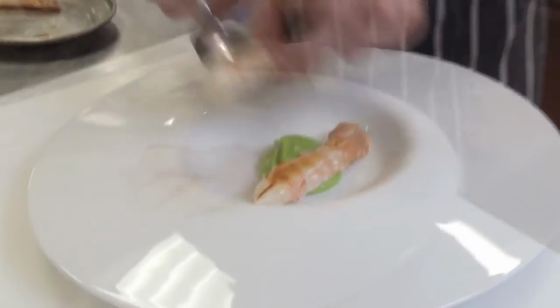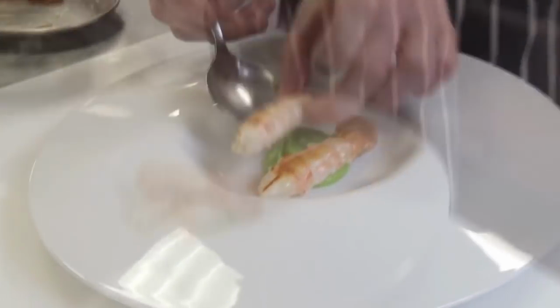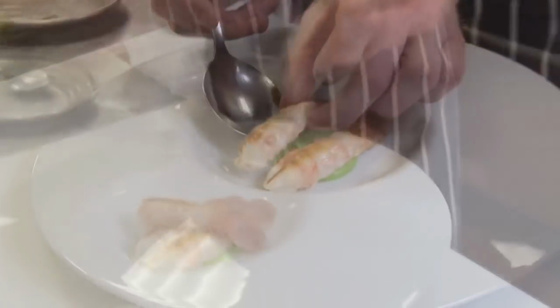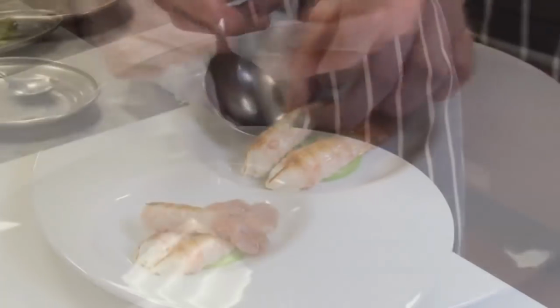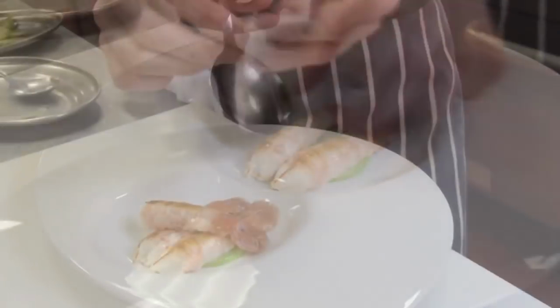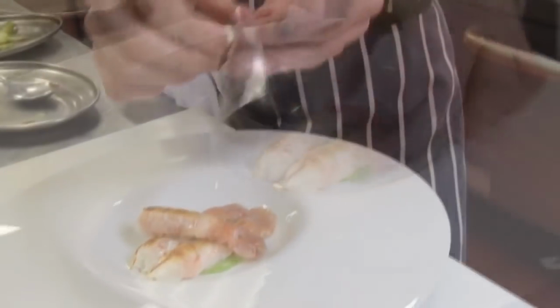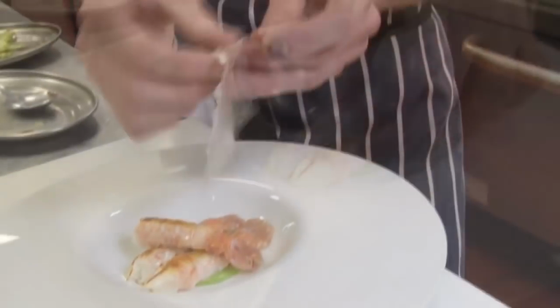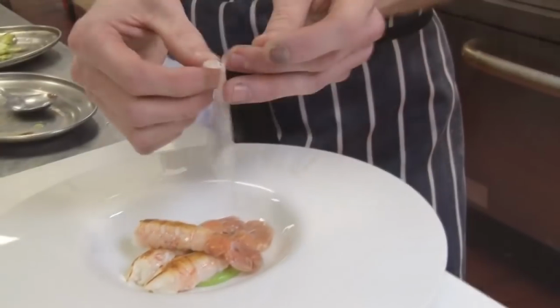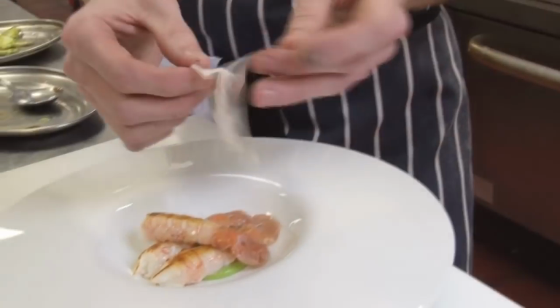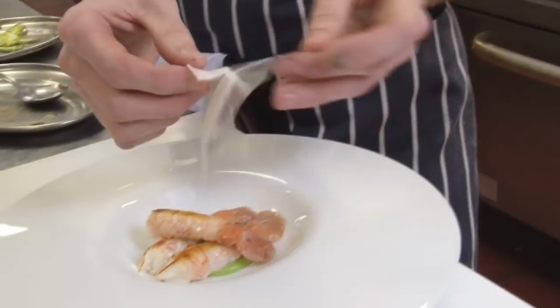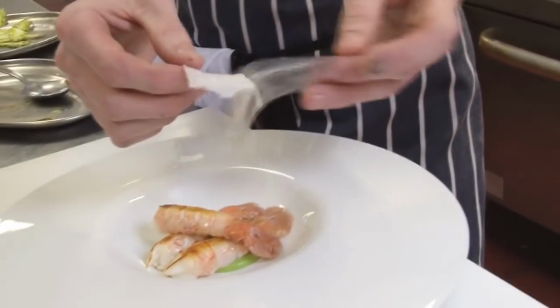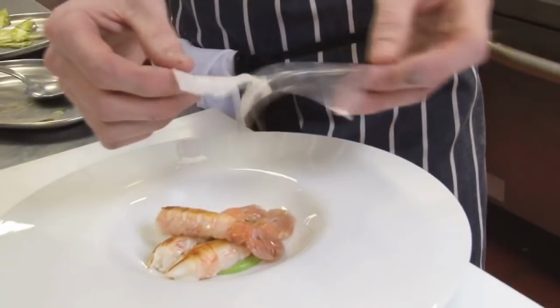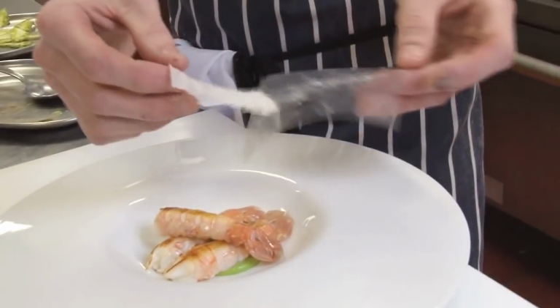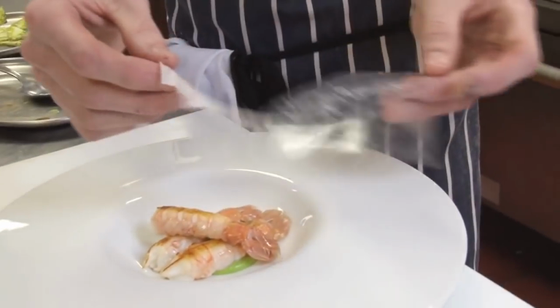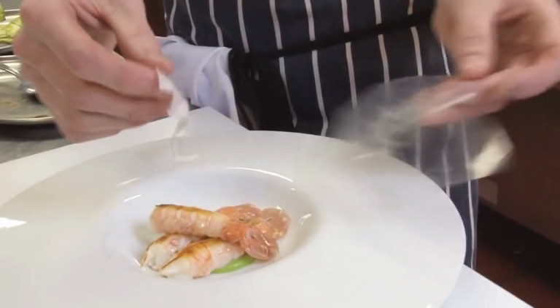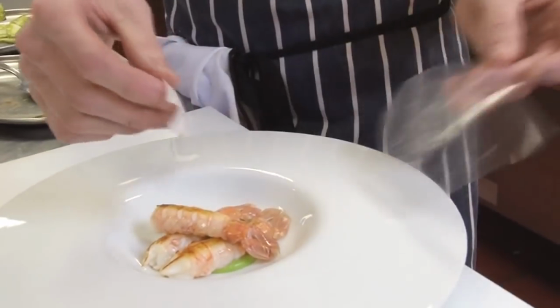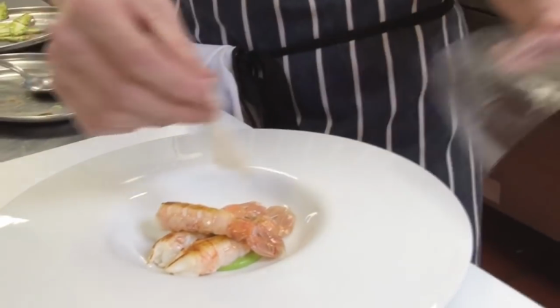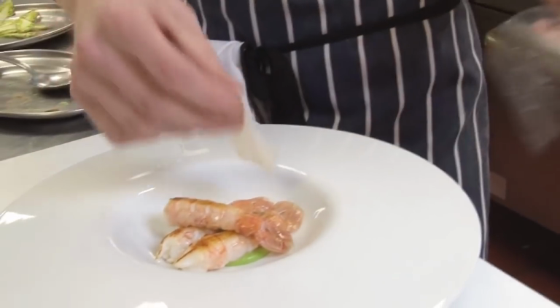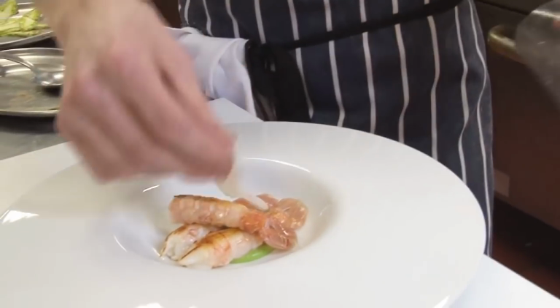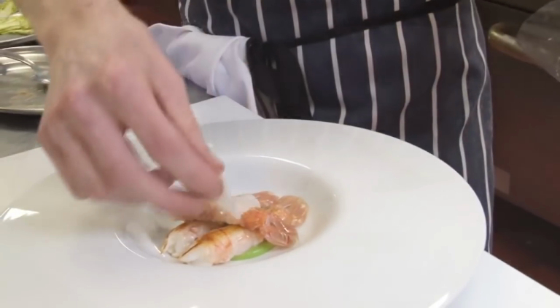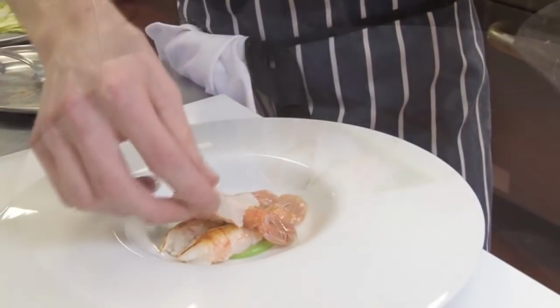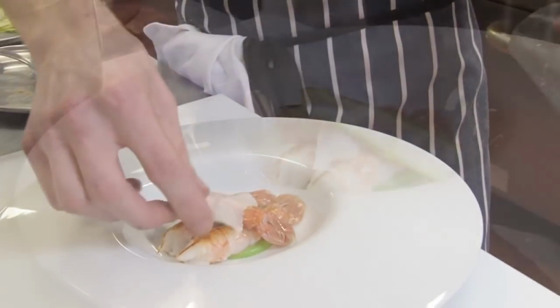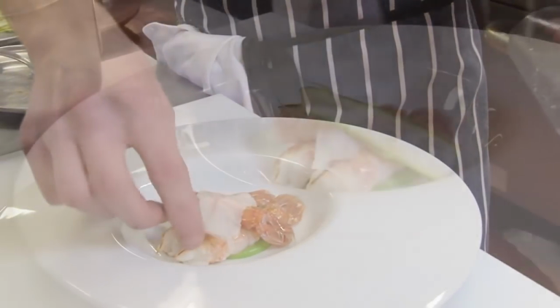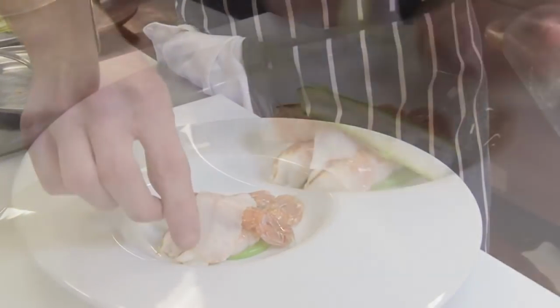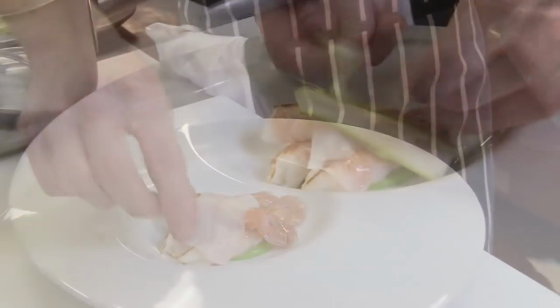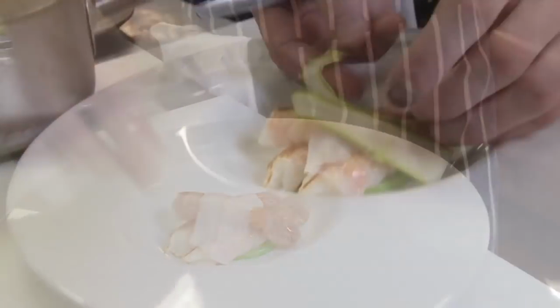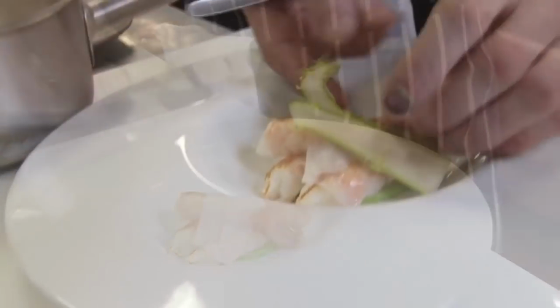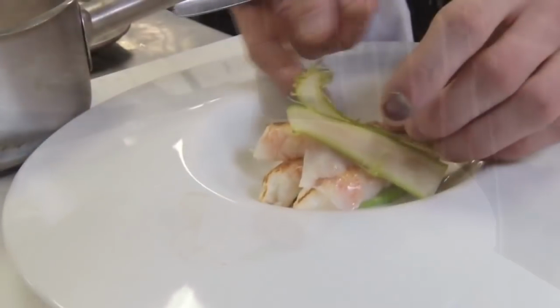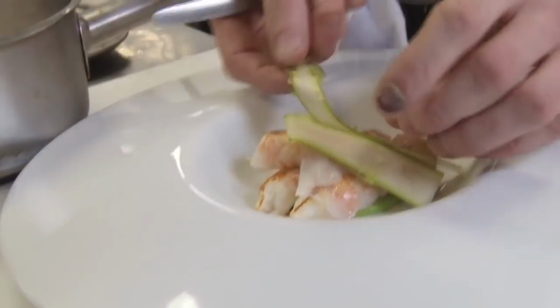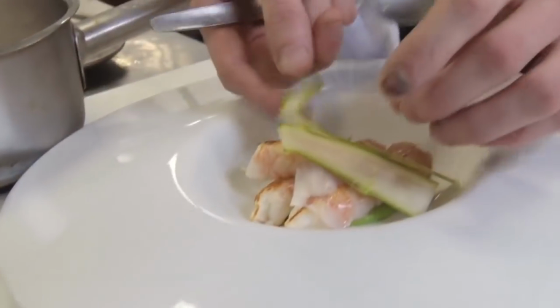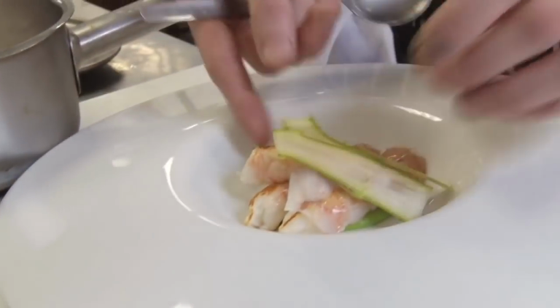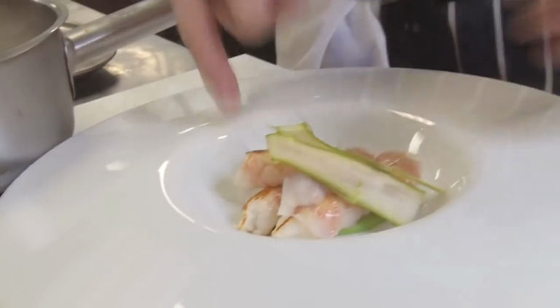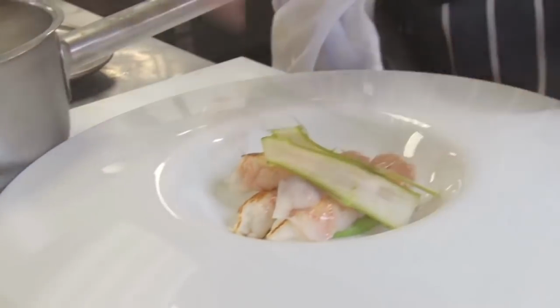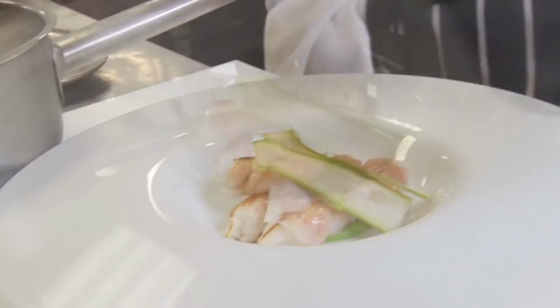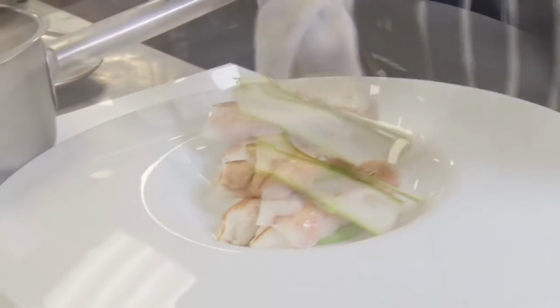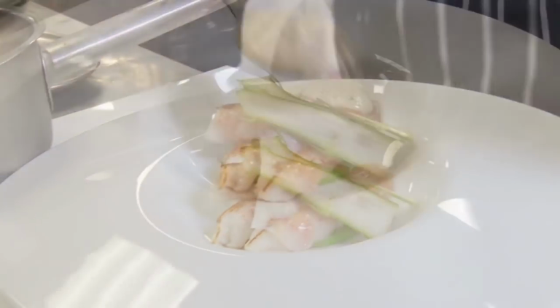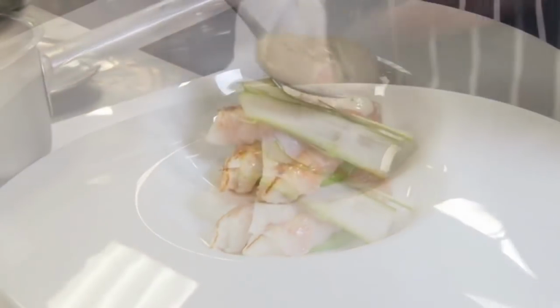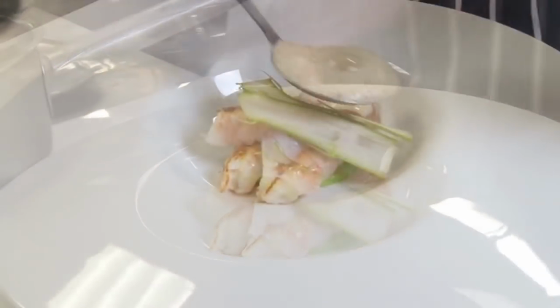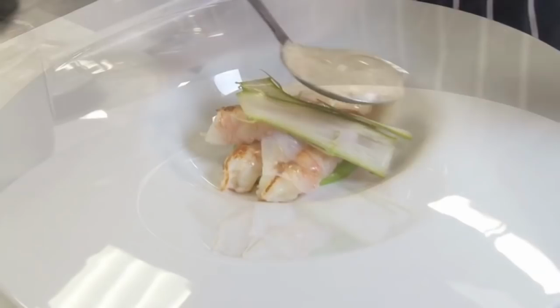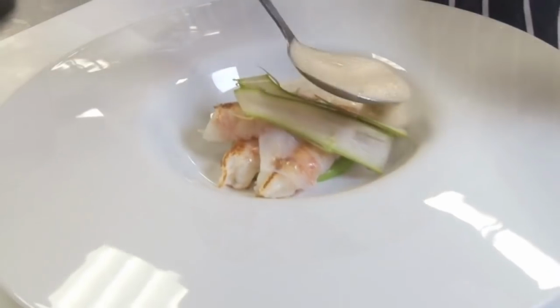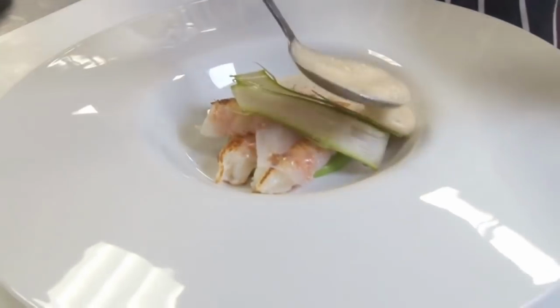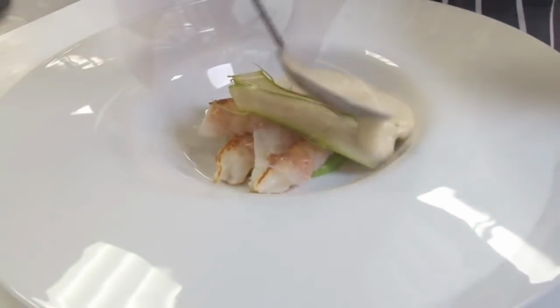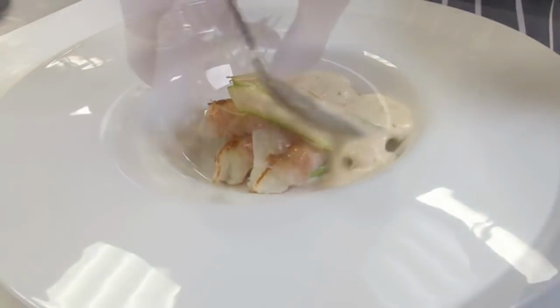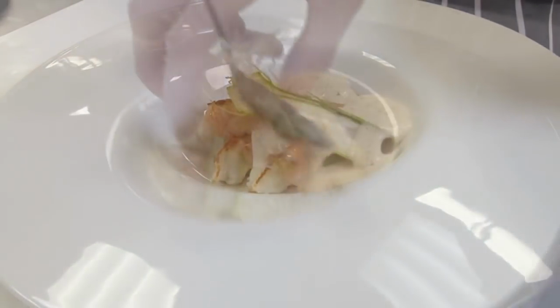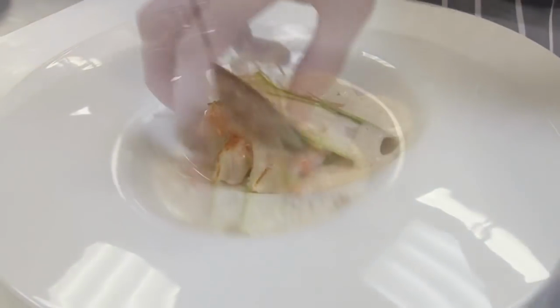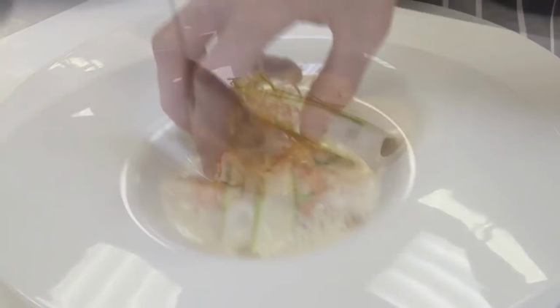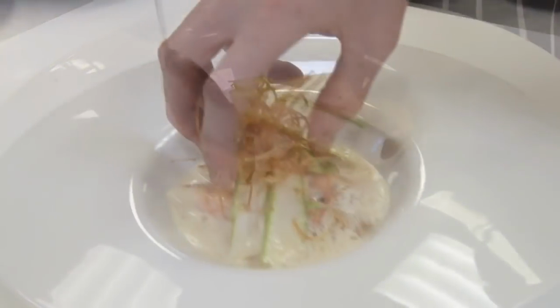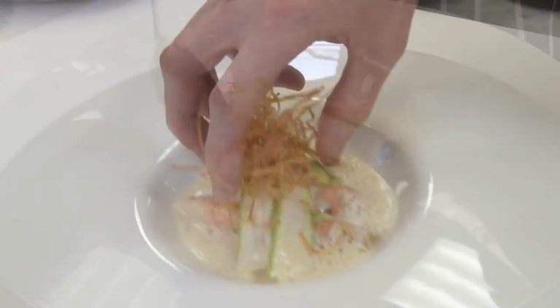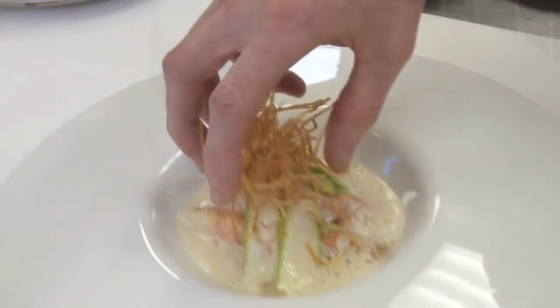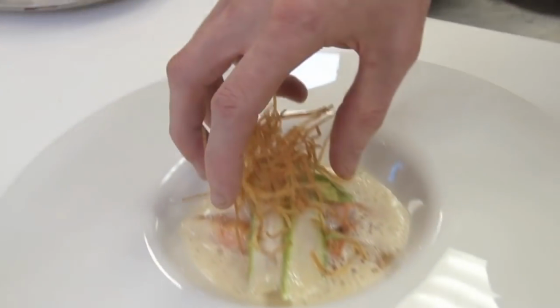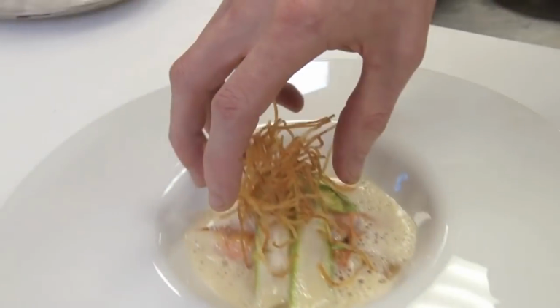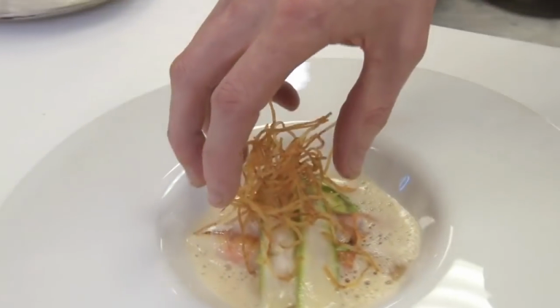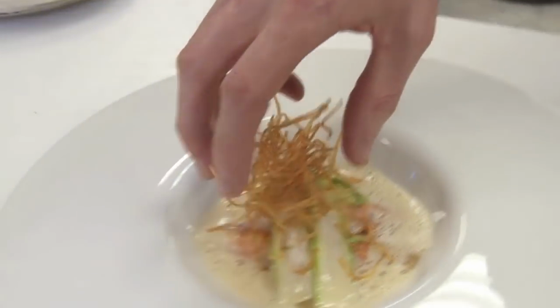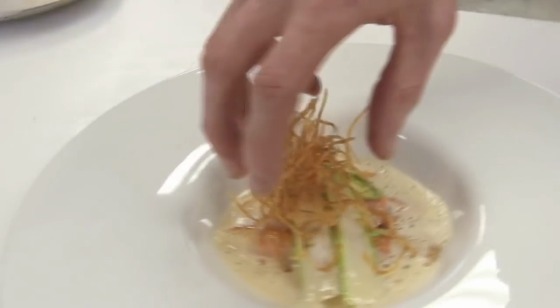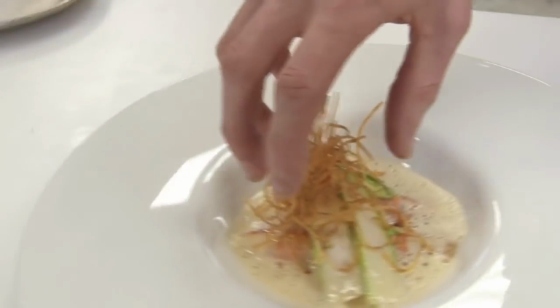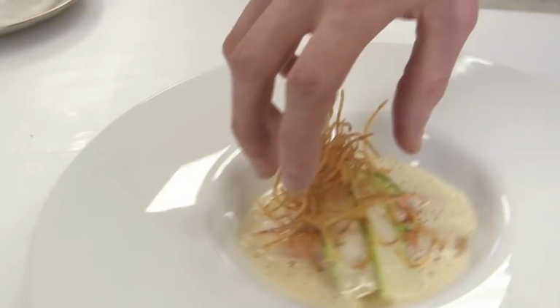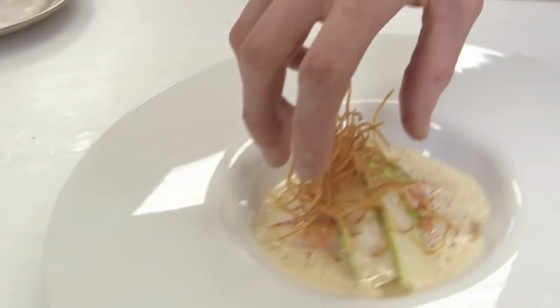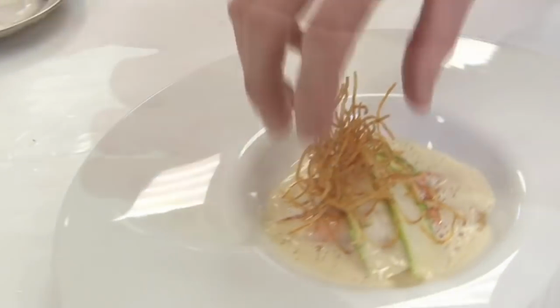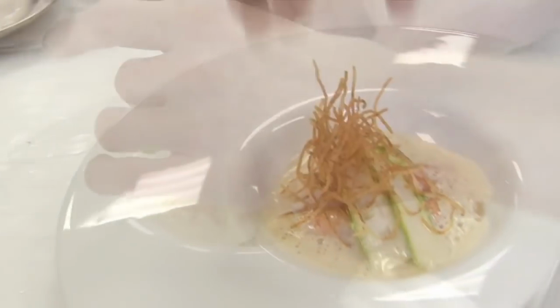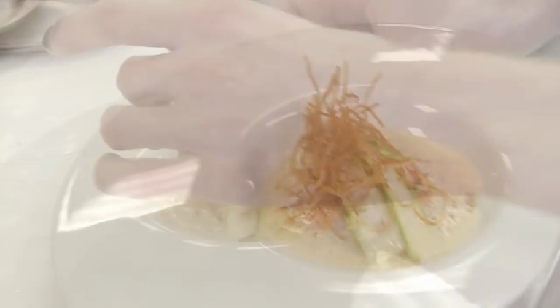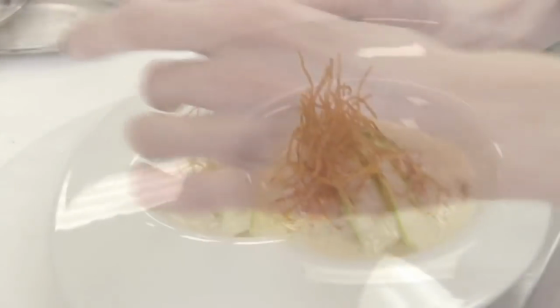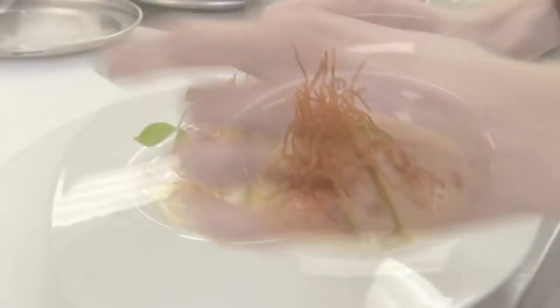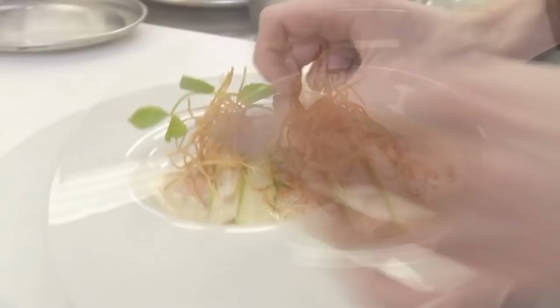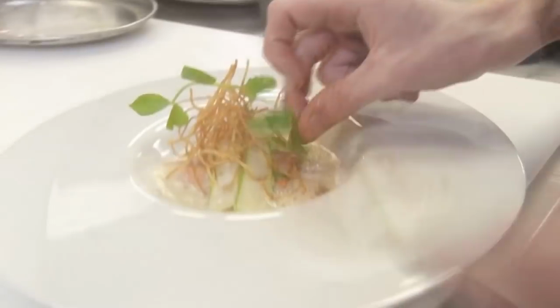Very thinly sliced, it melts through the top of the langoustine, giving it a nice saltiness. We'll then get a nice crispy potato tuile to finish the dish on top.